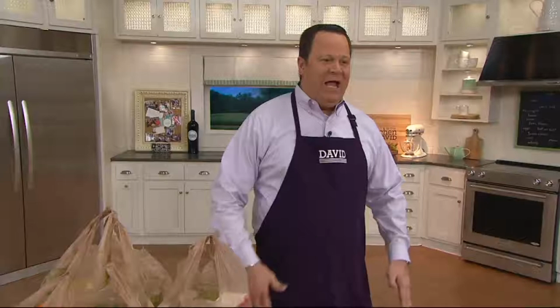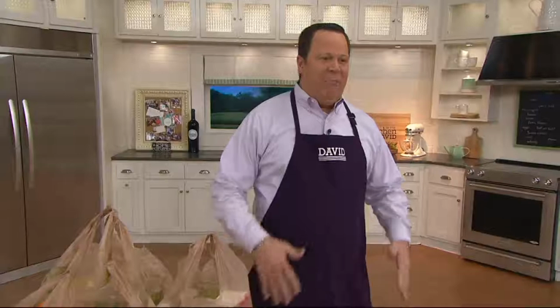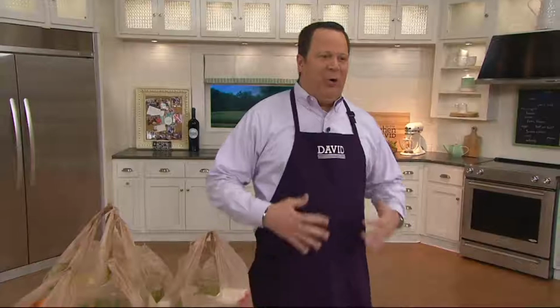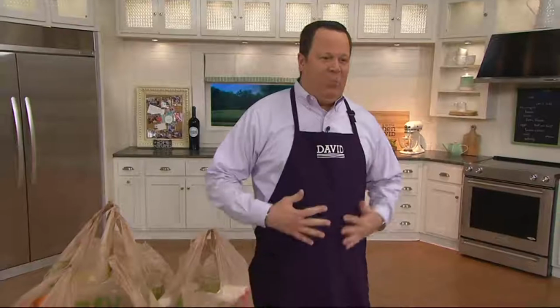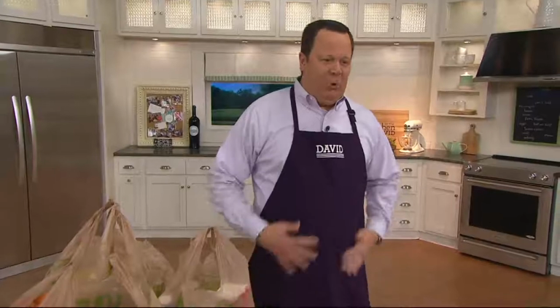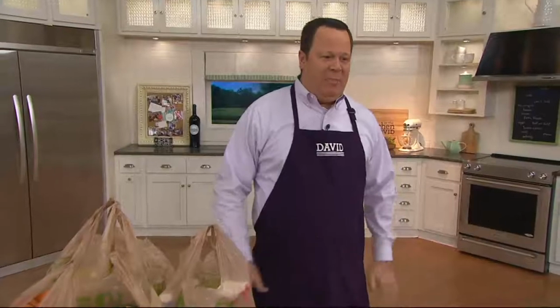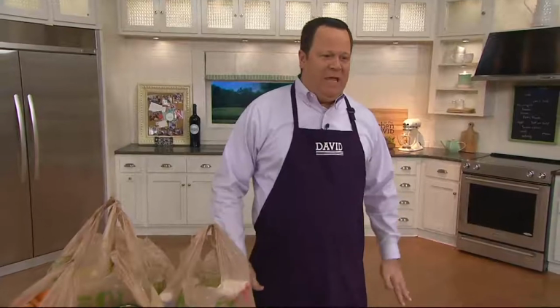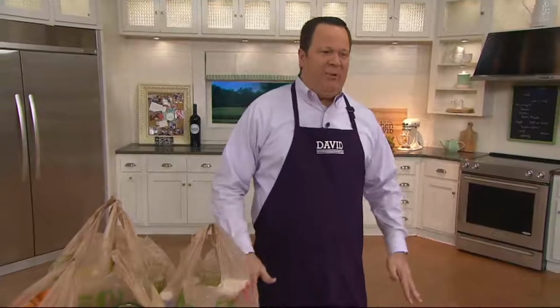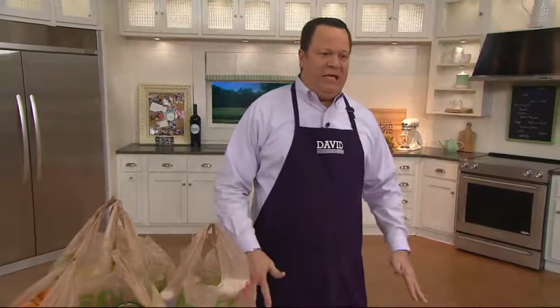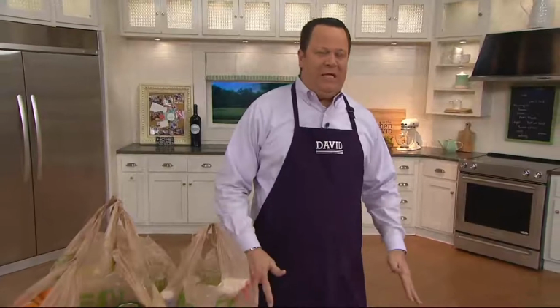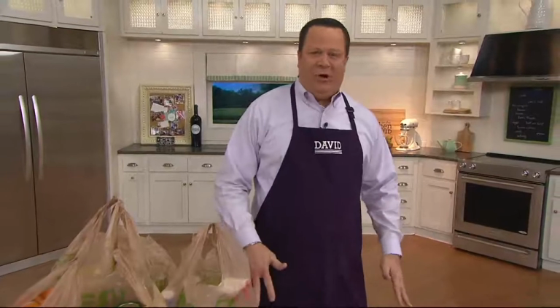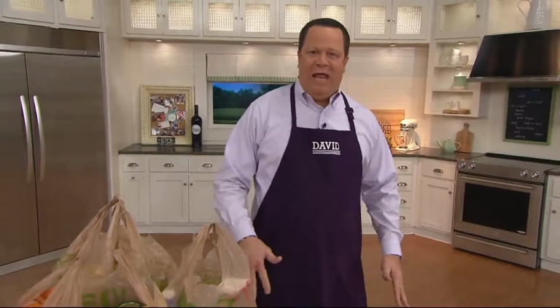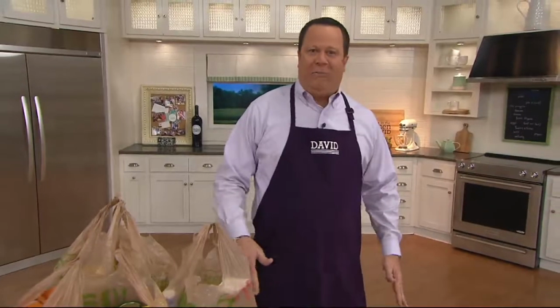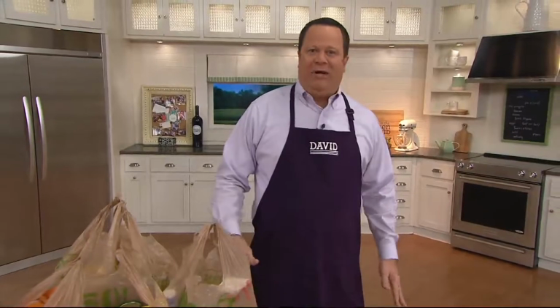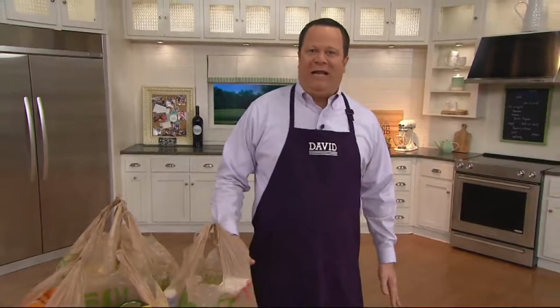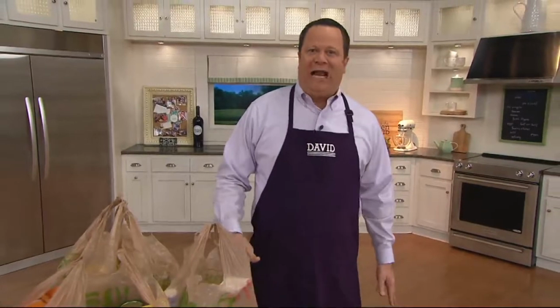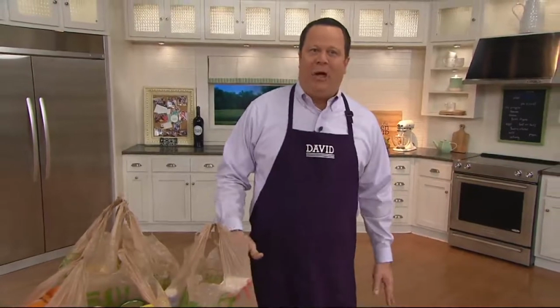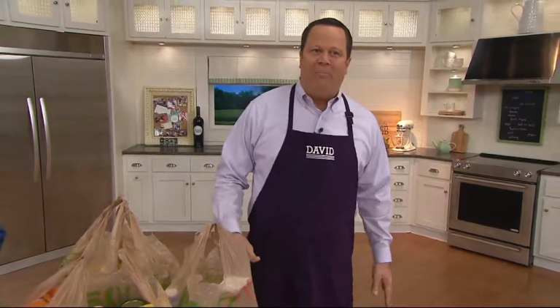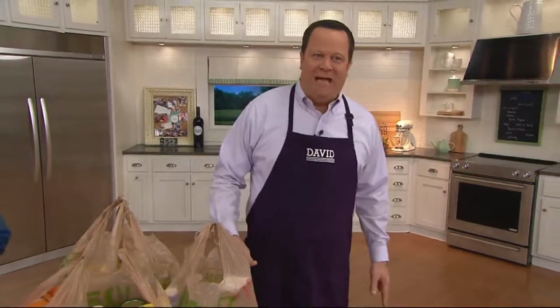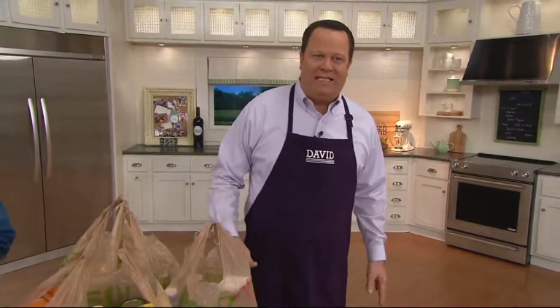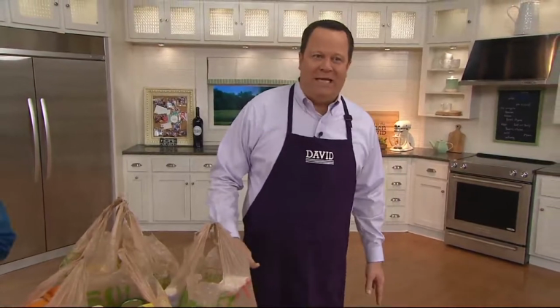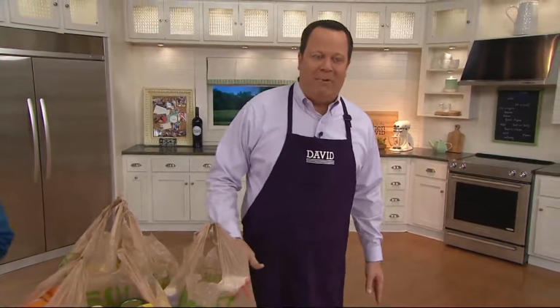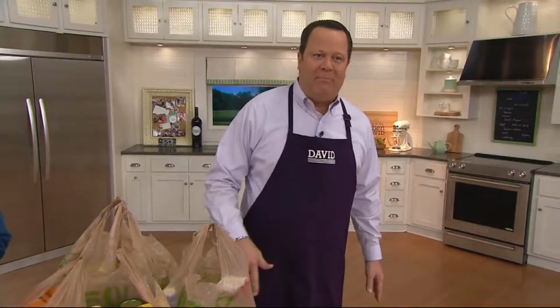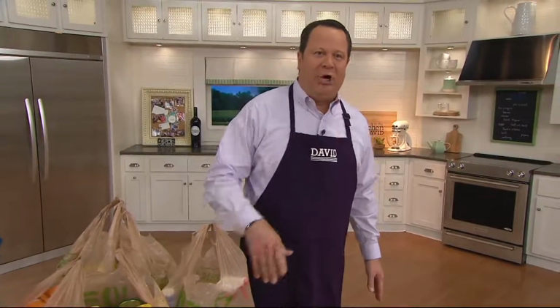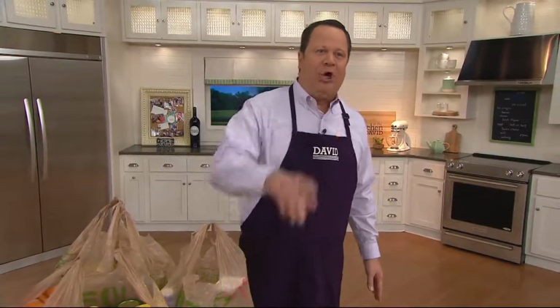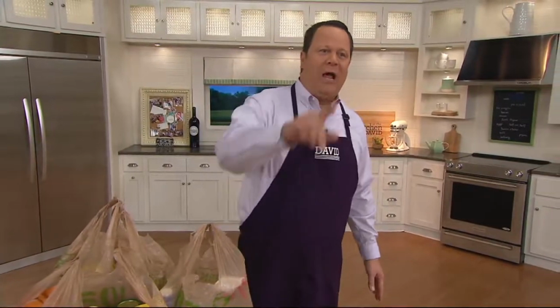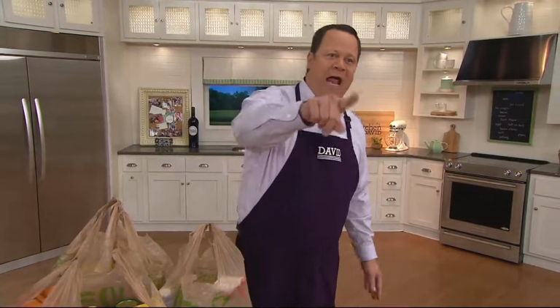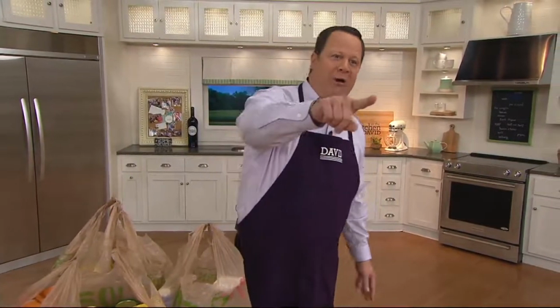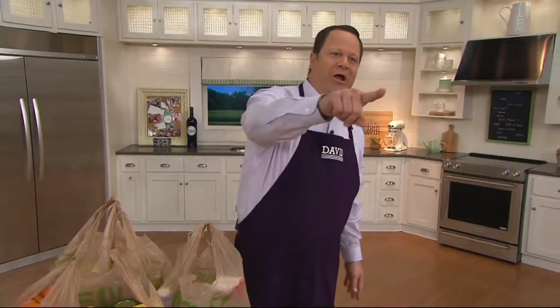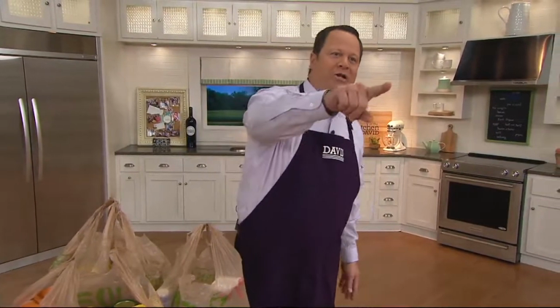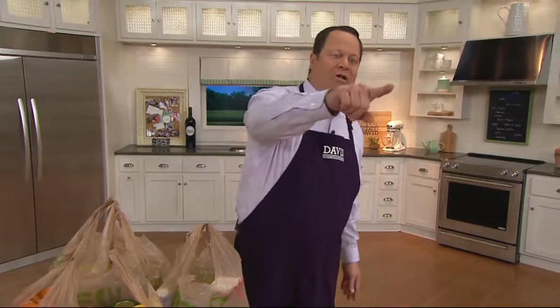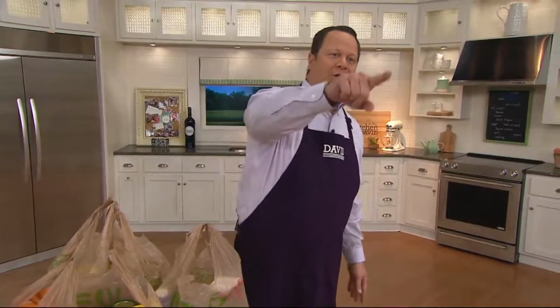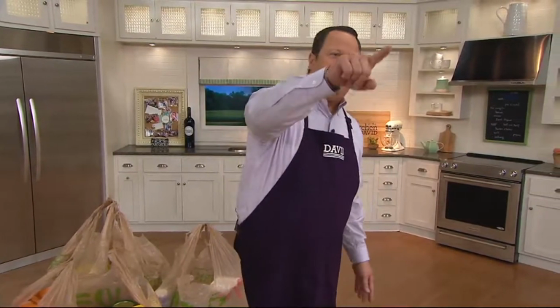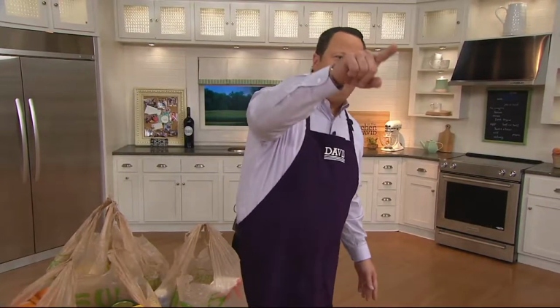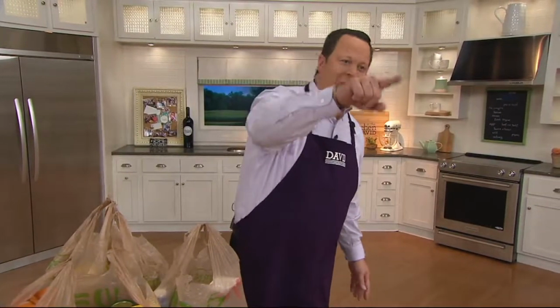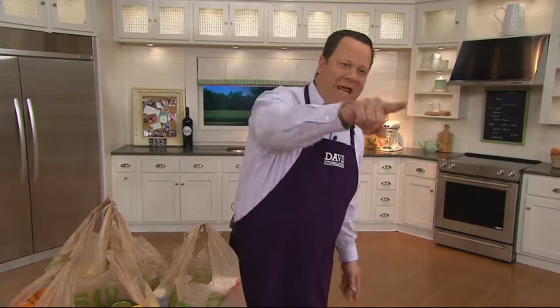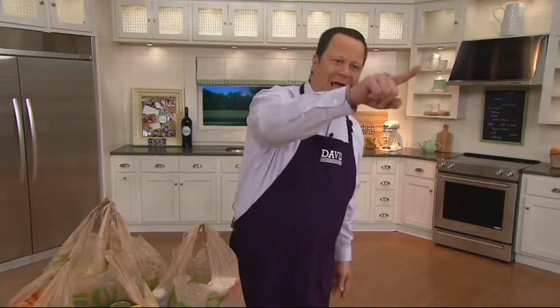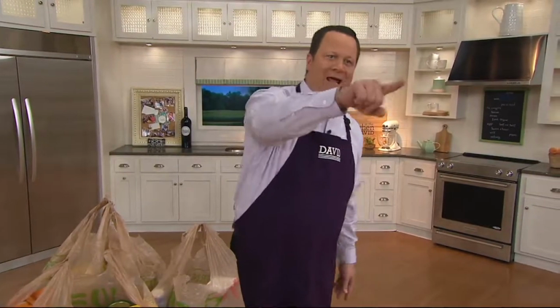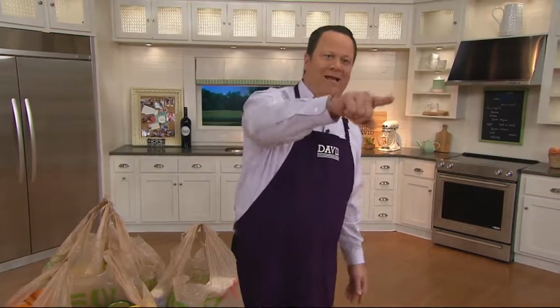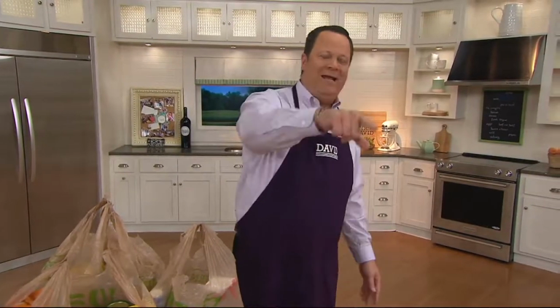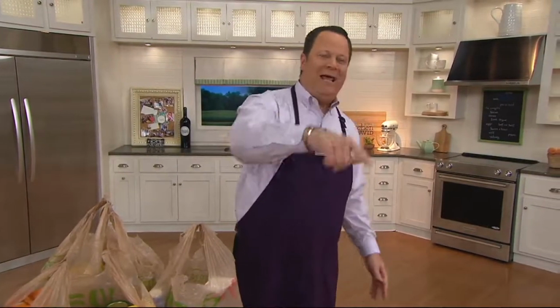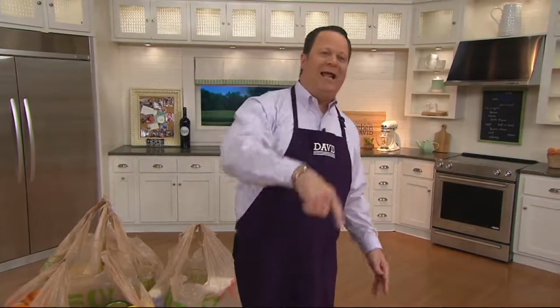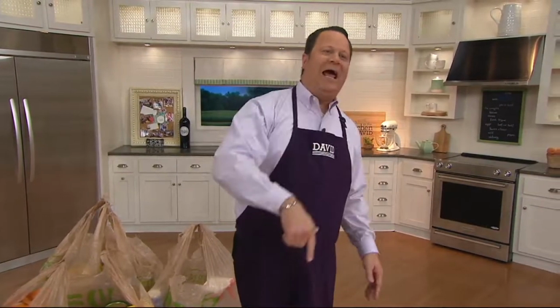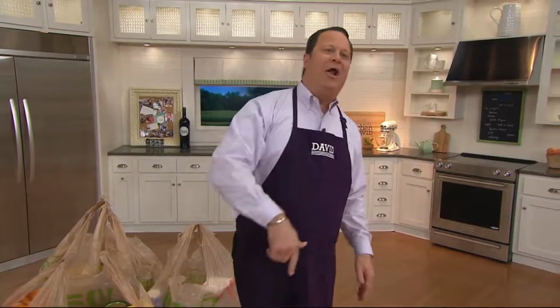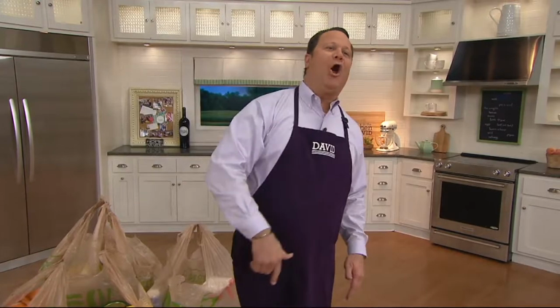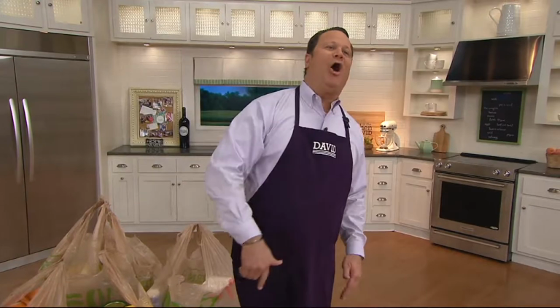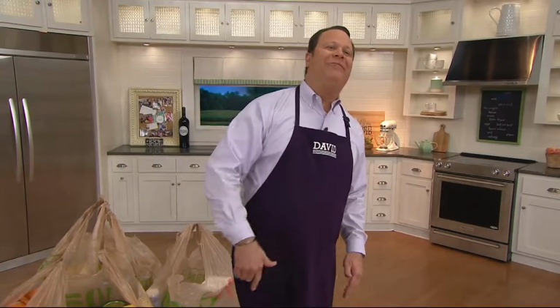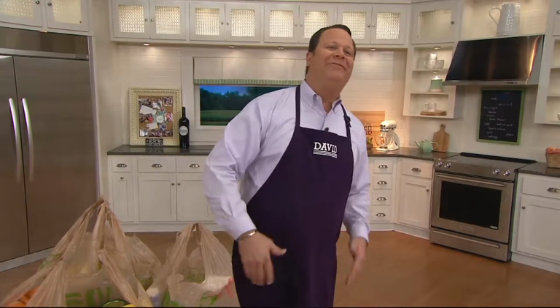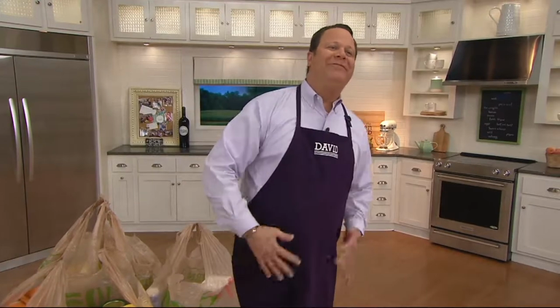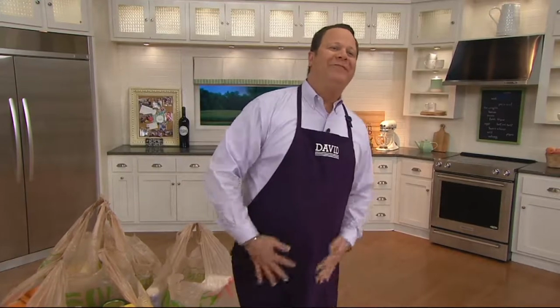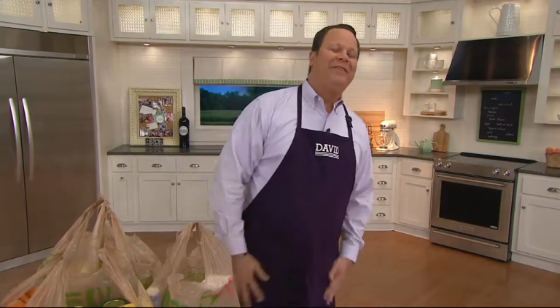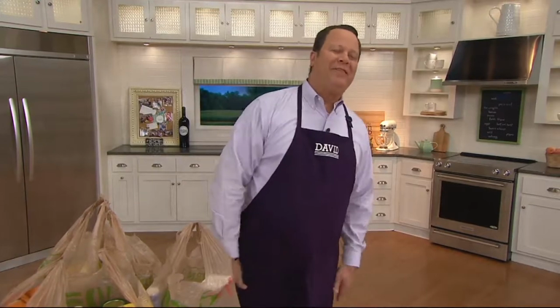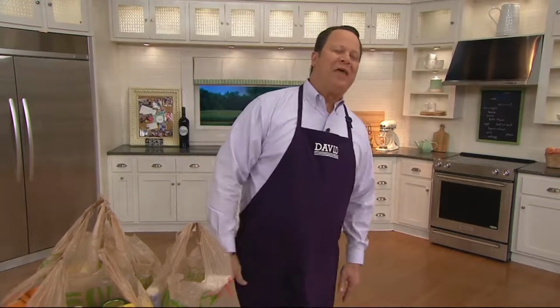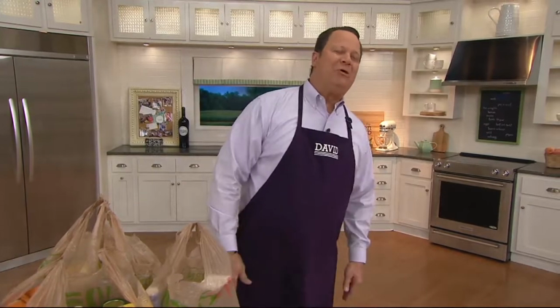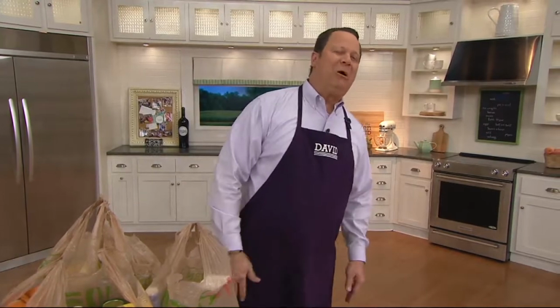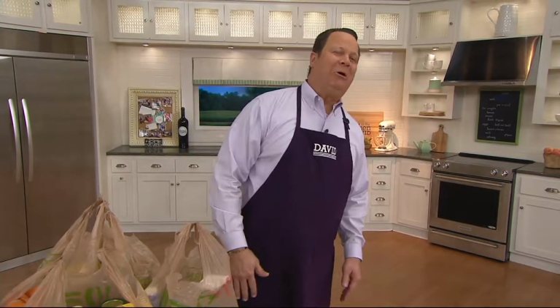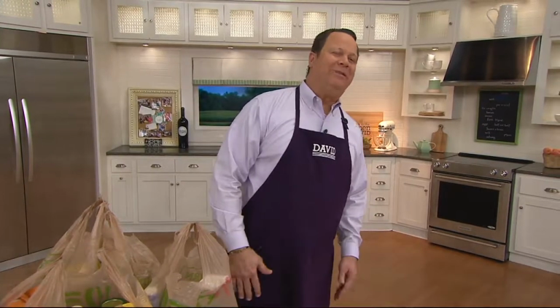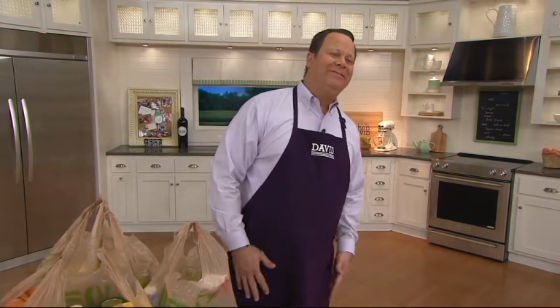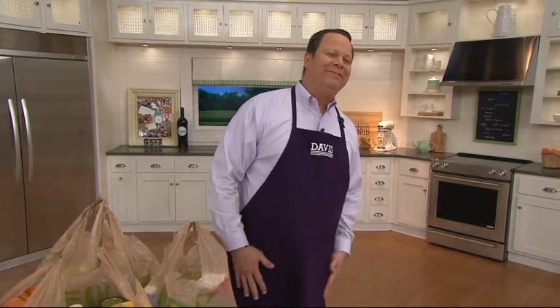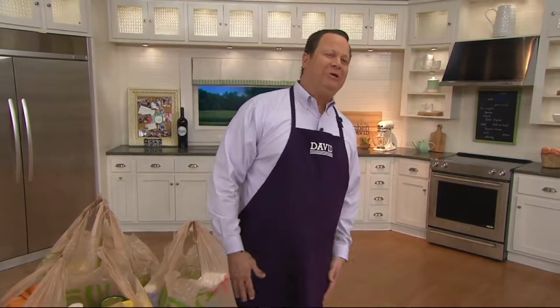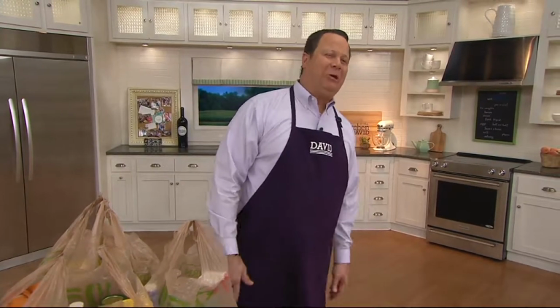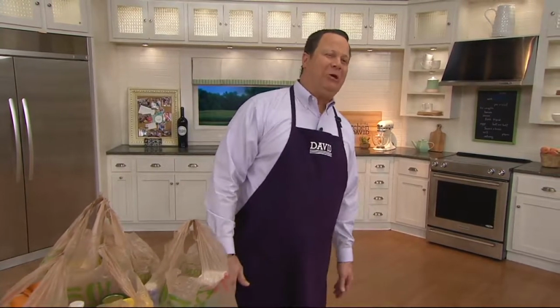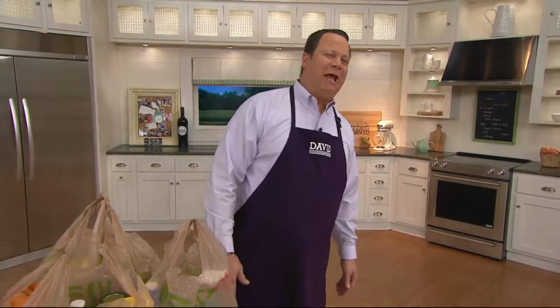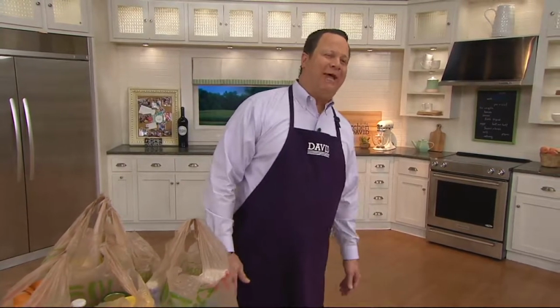My purple people eater apron got a little messy, but my girl Erin clued me in and I got it off. Thank you, Erin. You're a good egg.